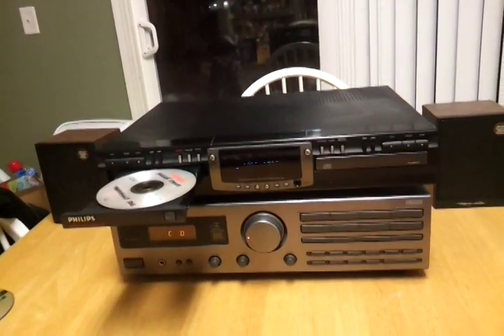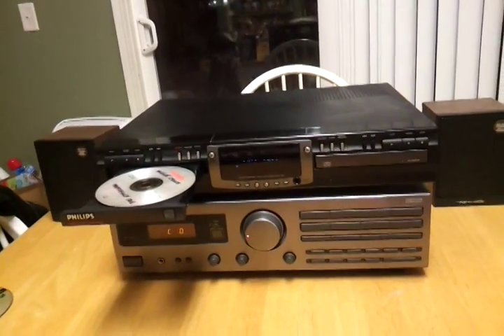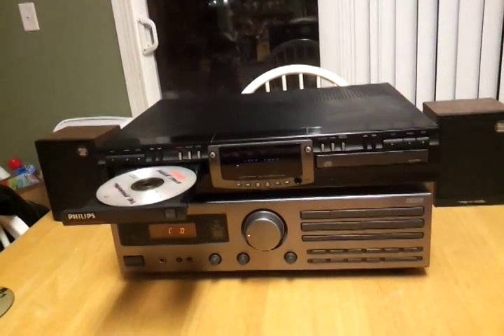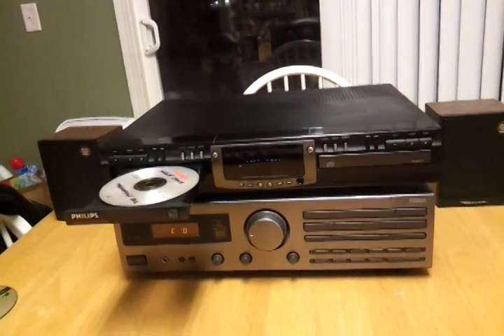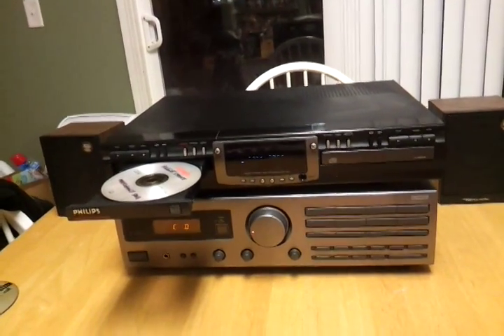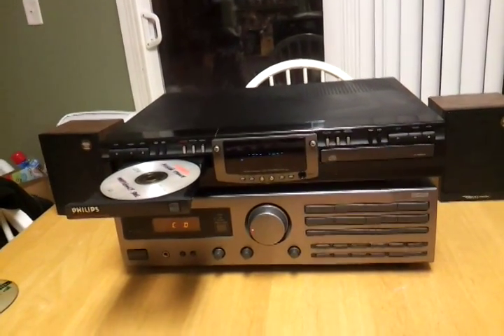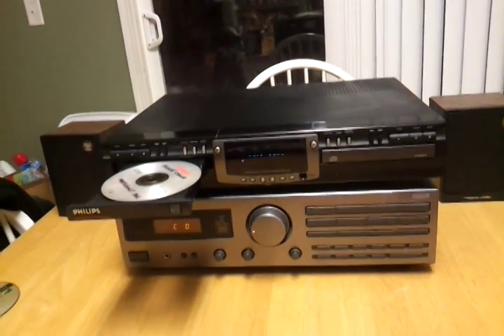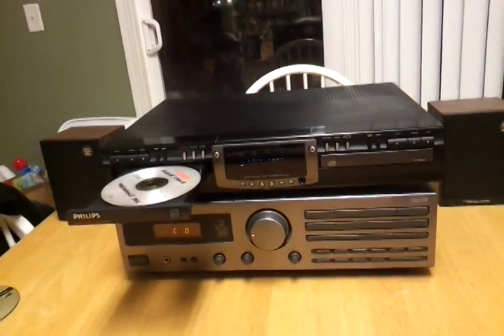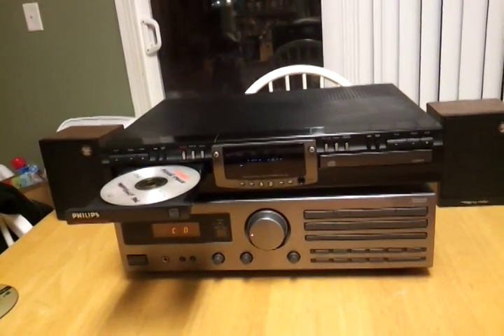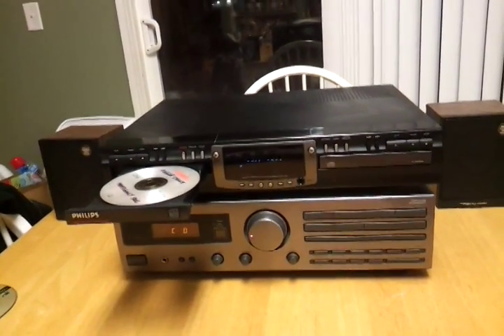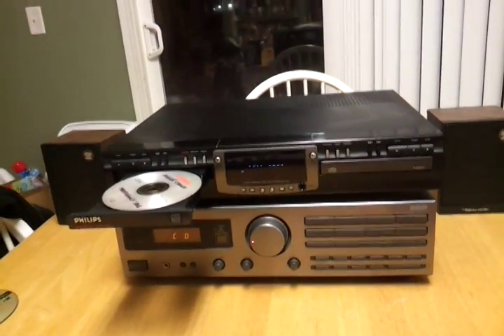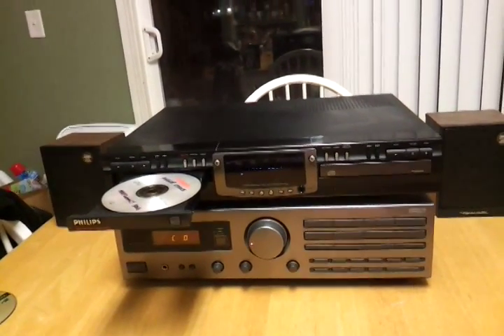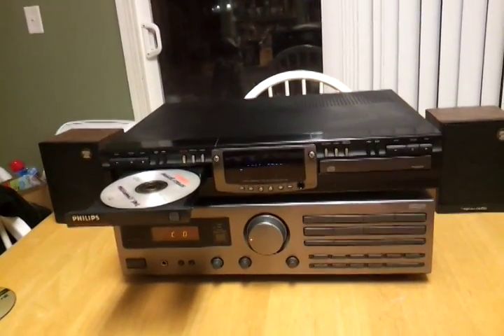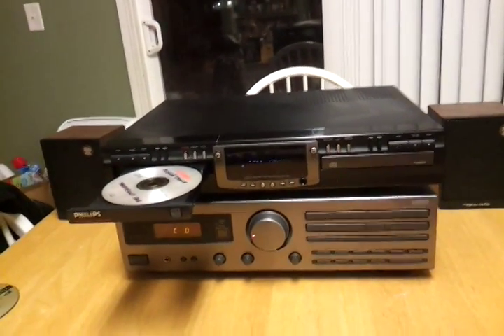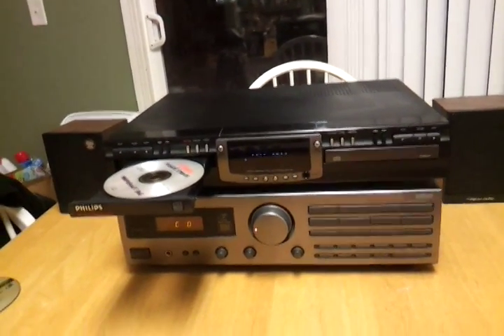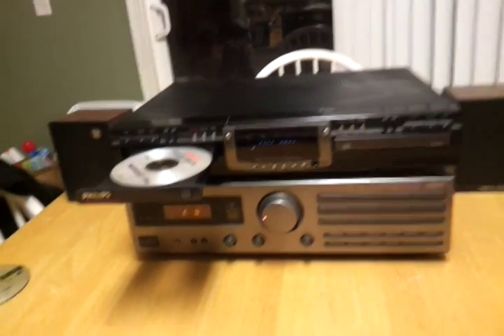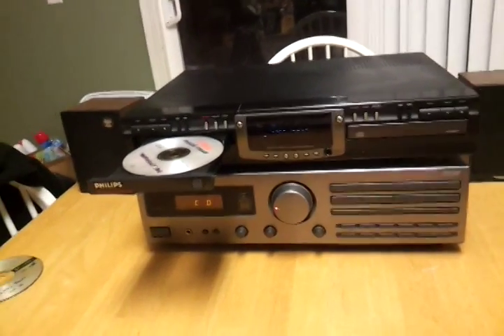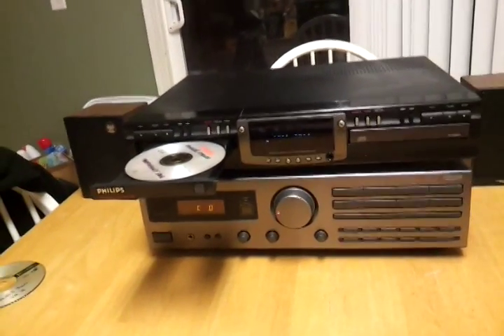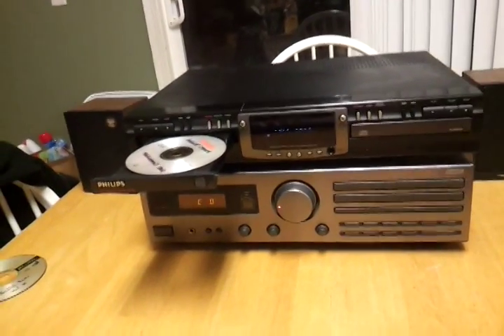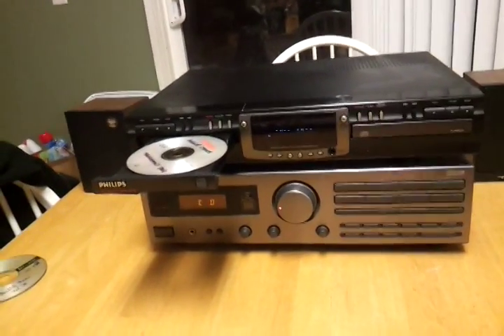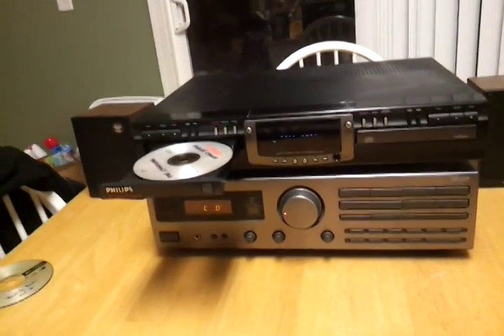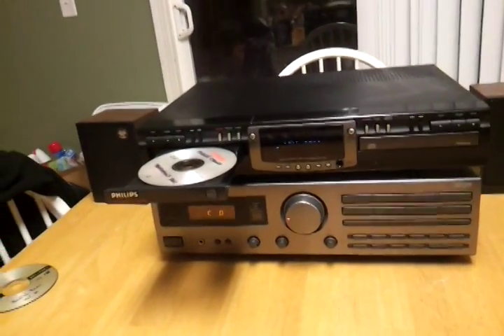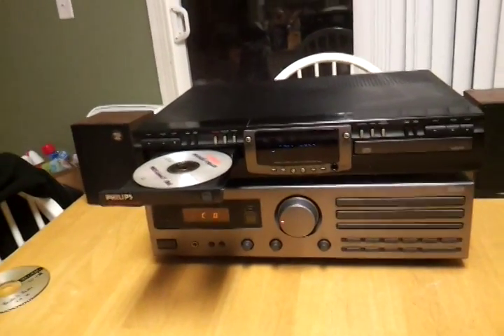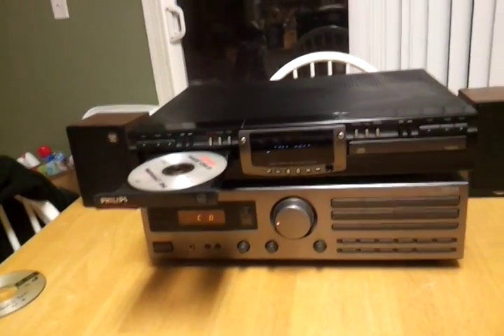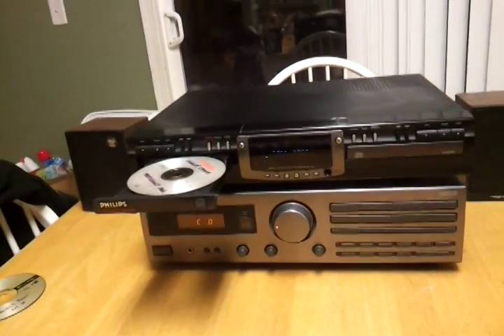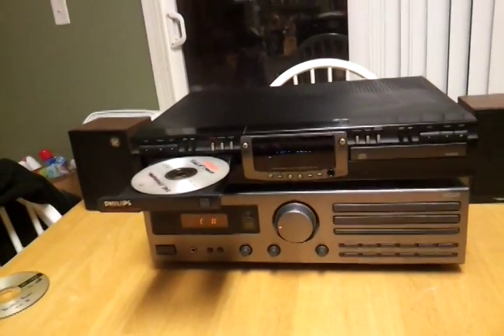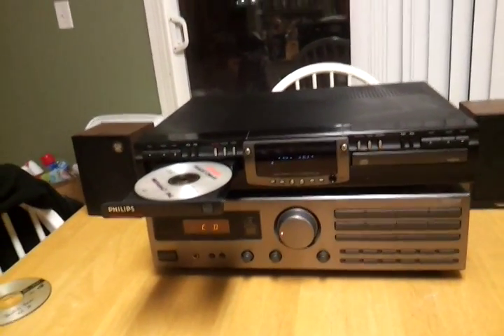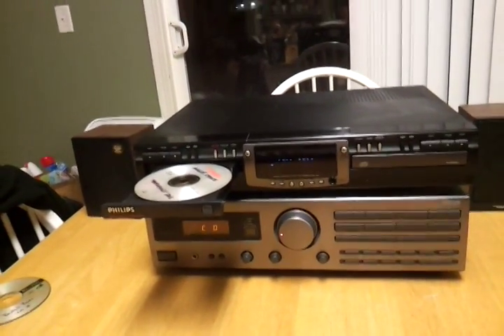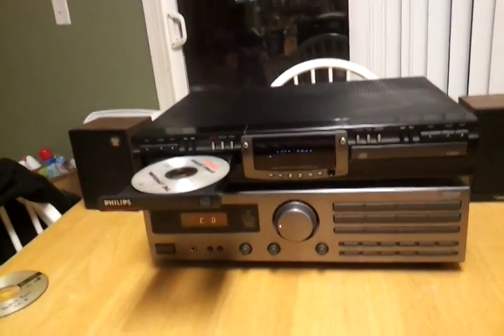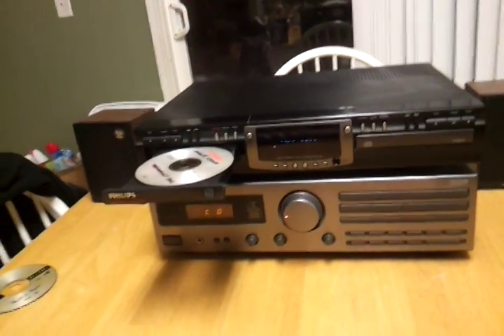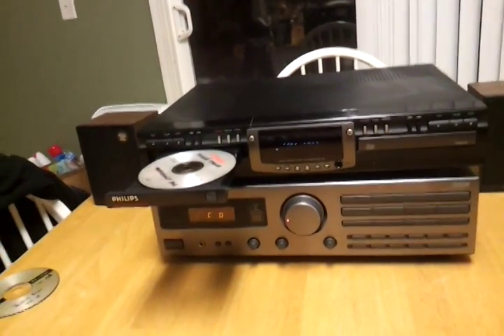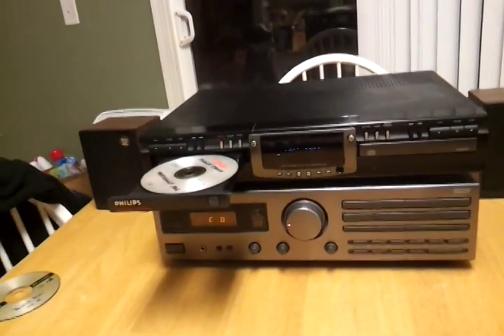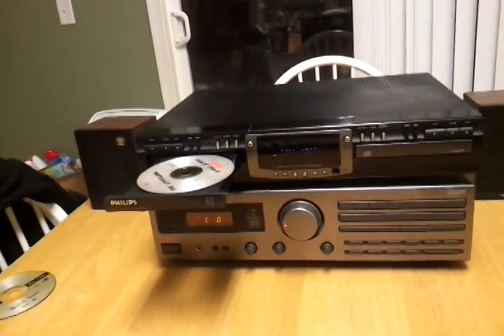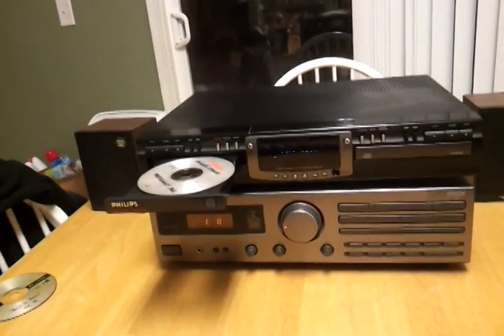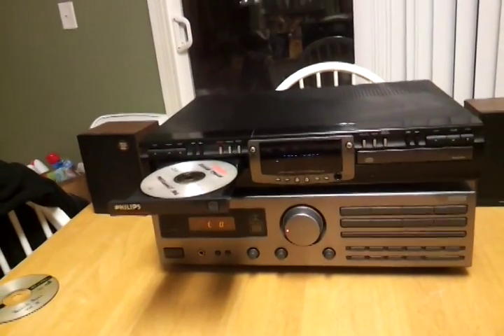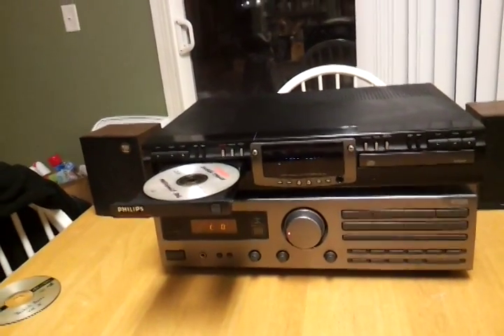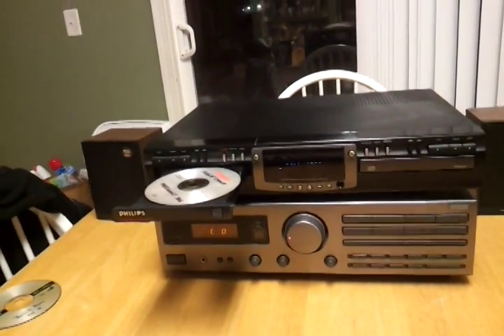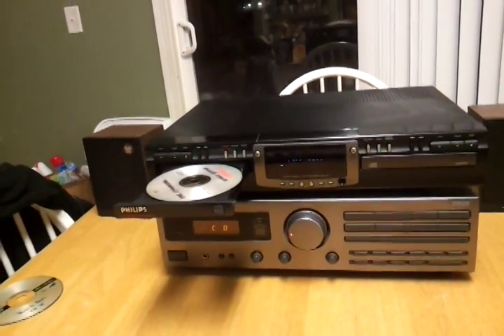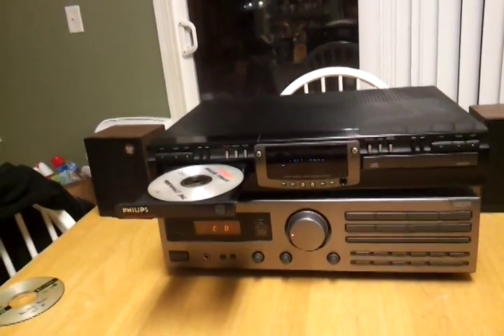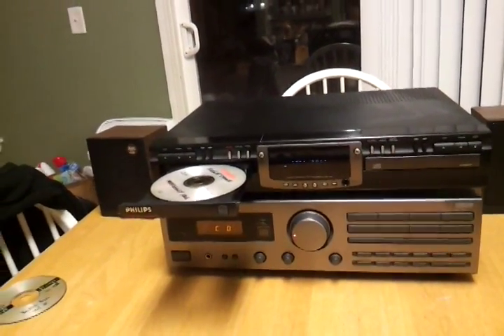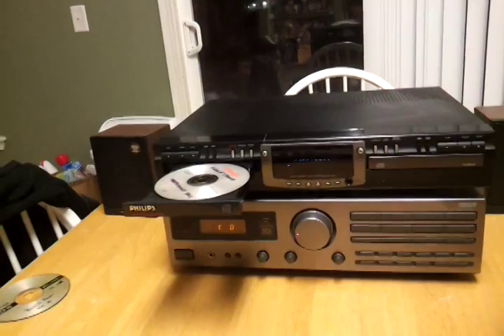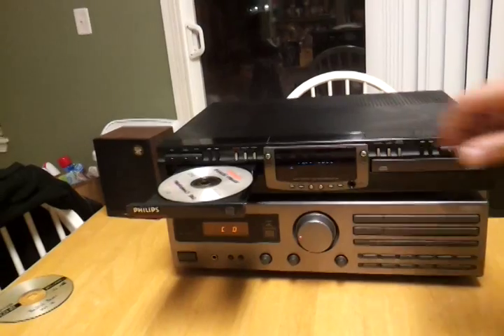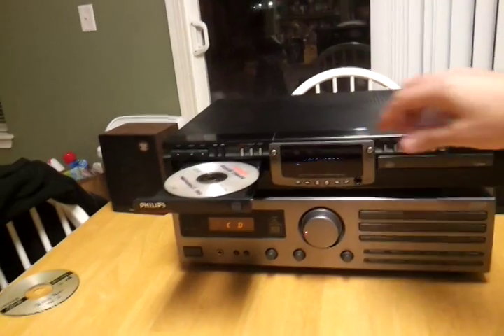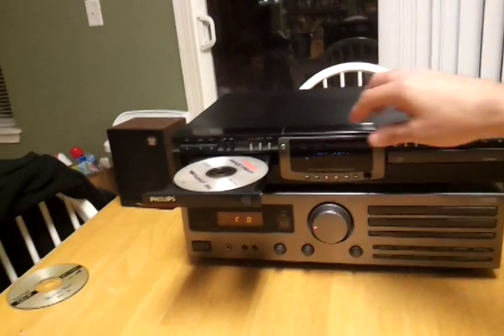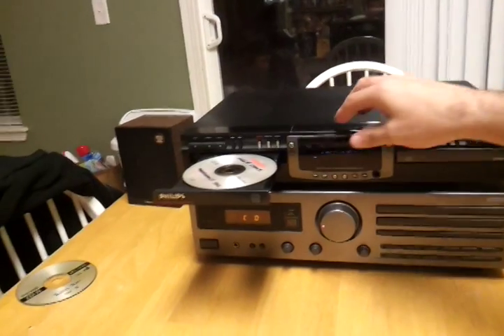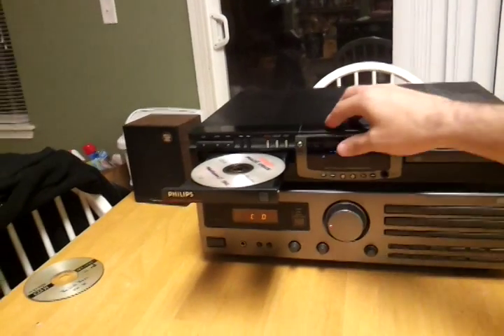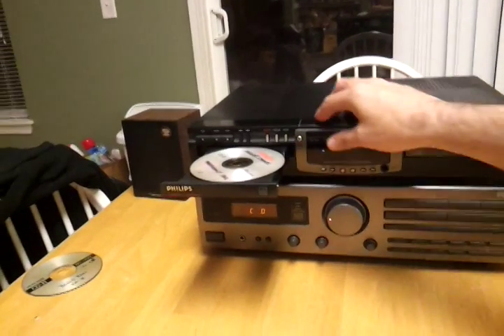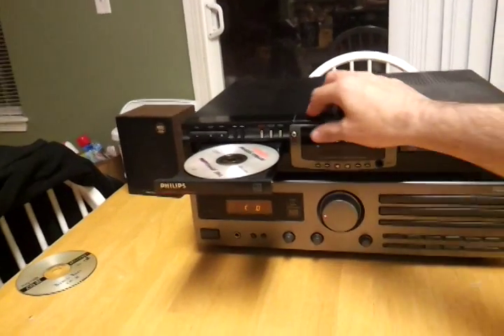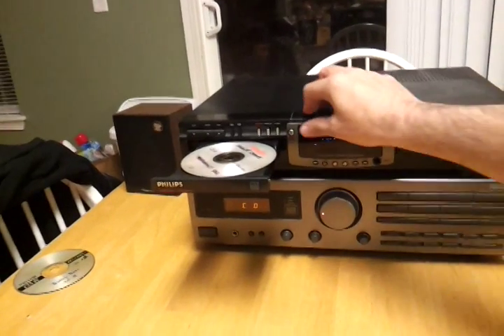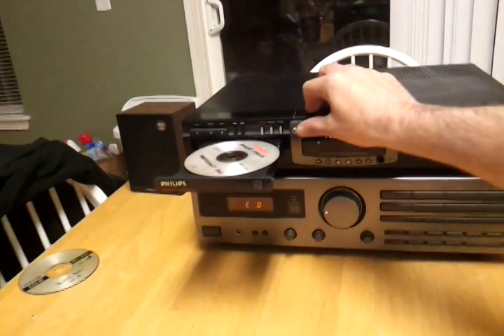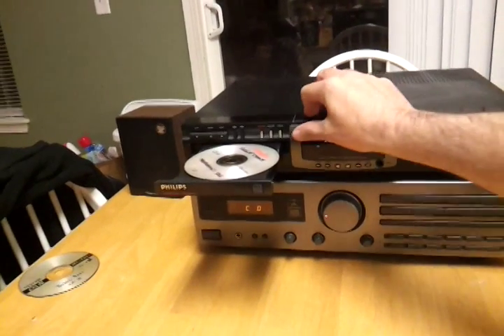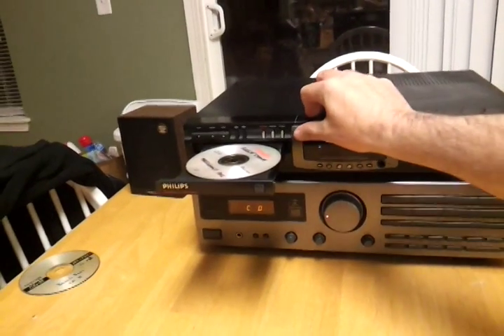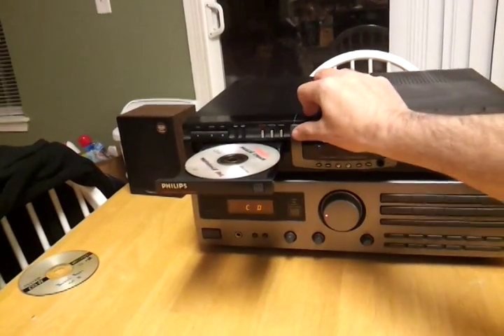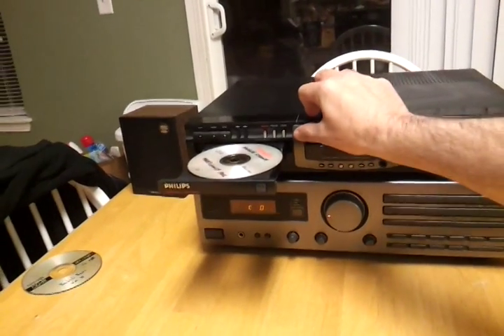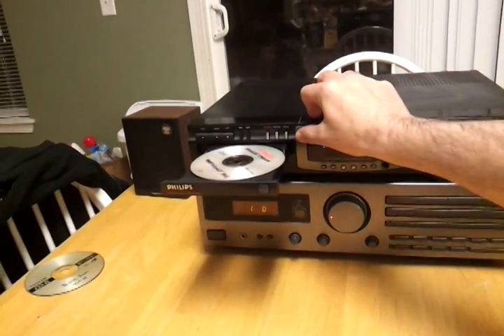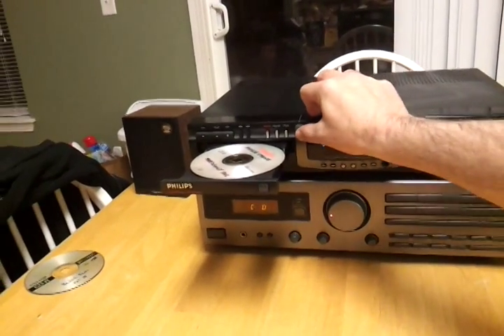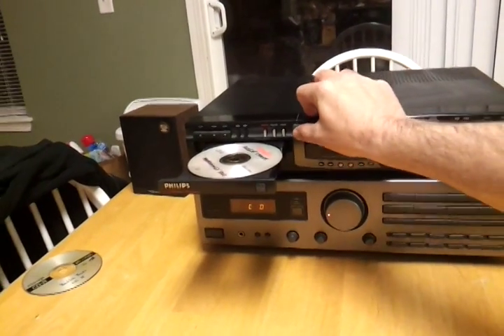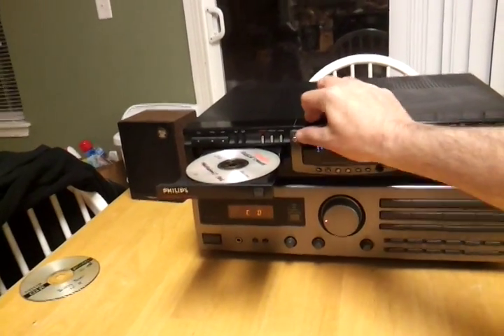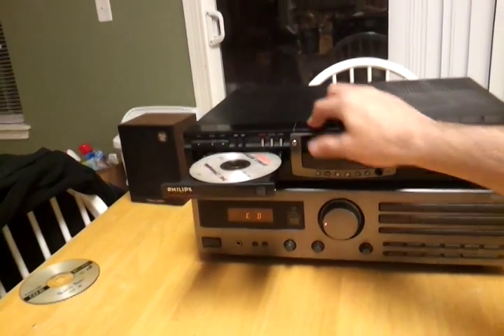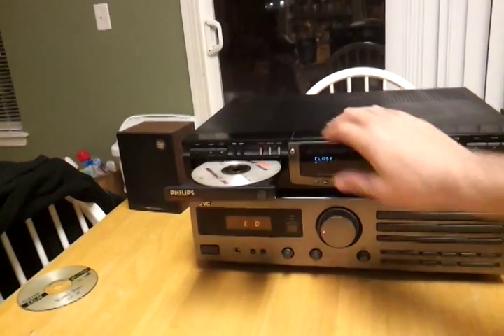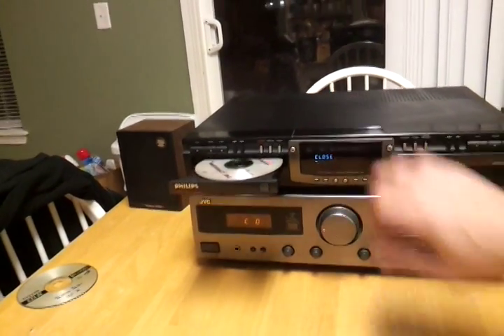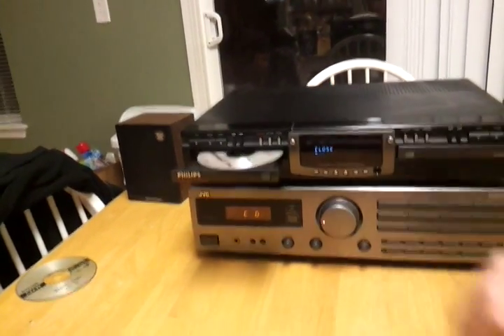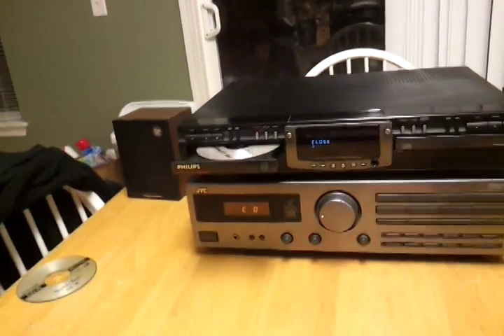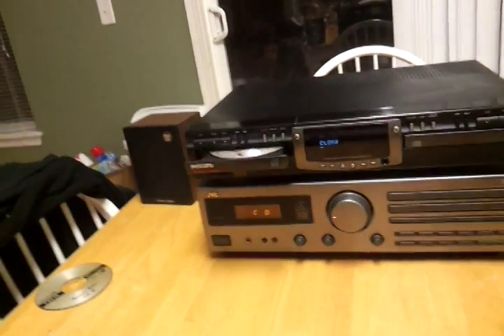What's up YouTube? So I got my Philips CD dubber. I'm going to give you a little demo.